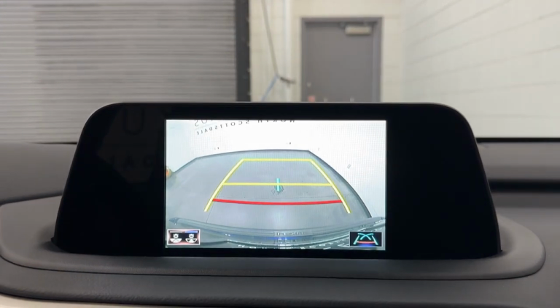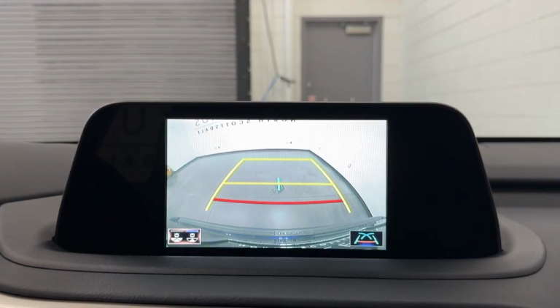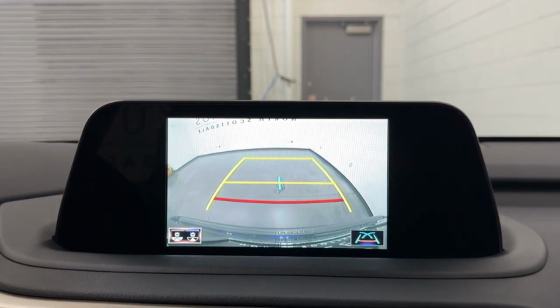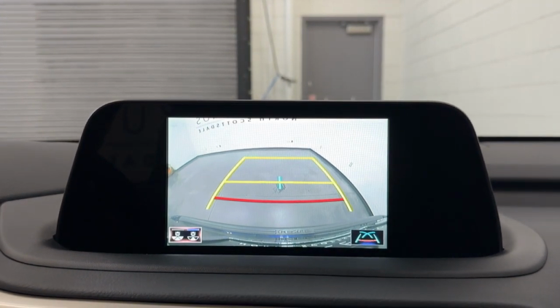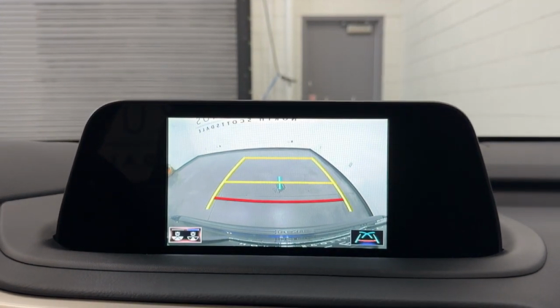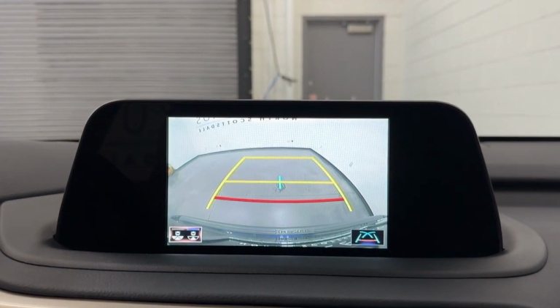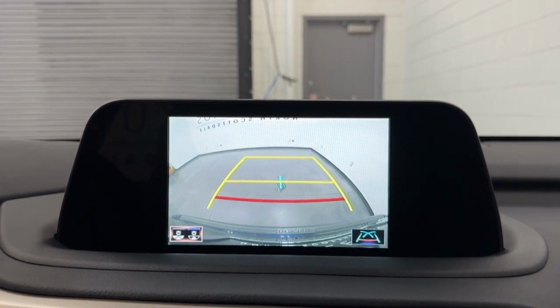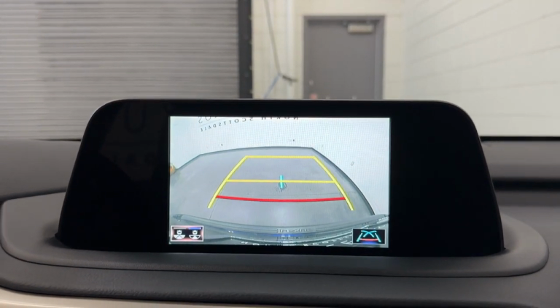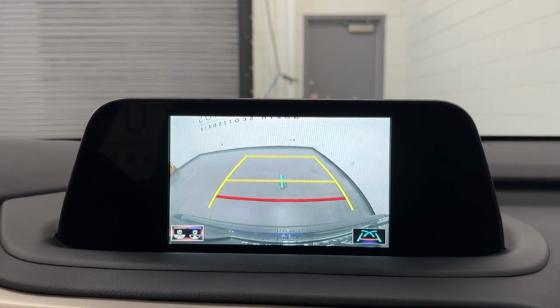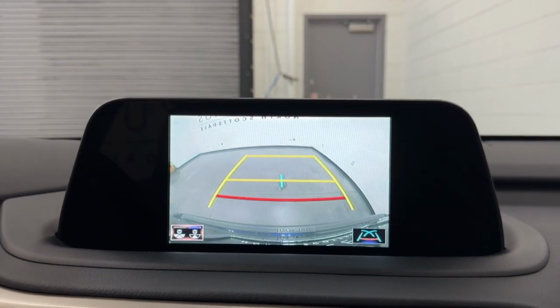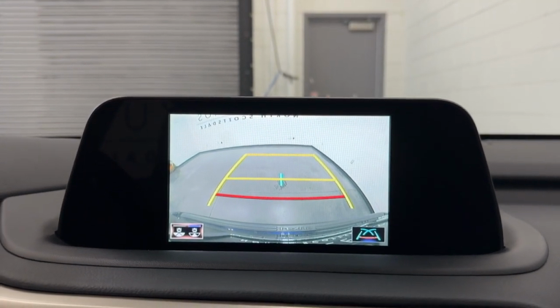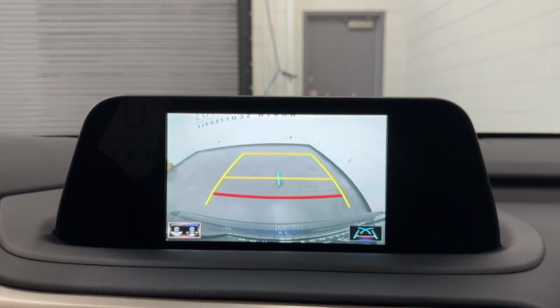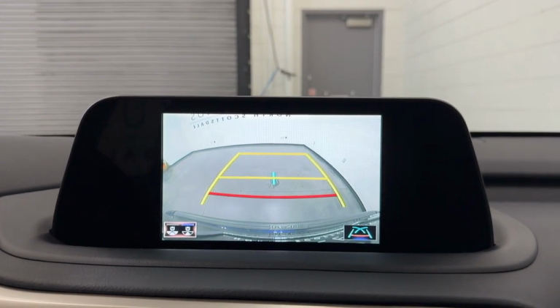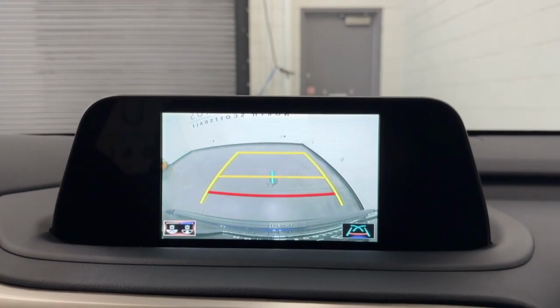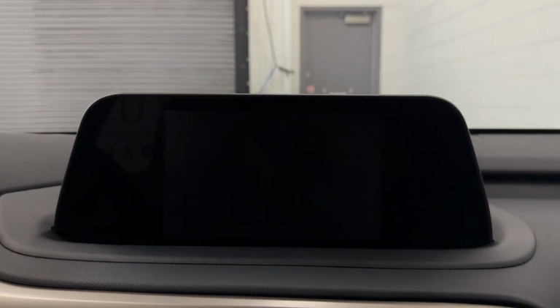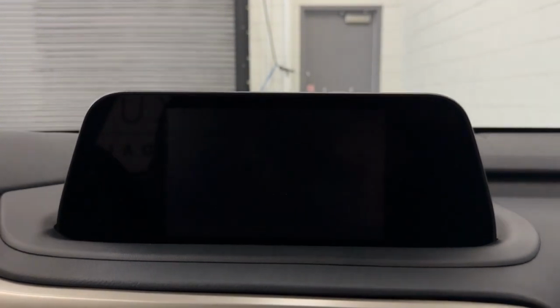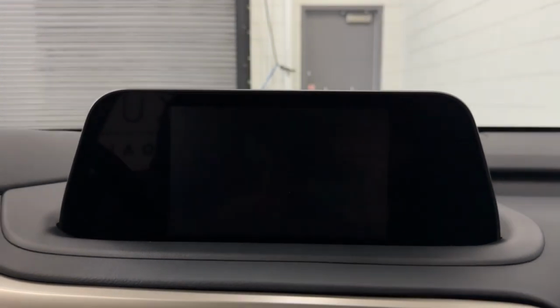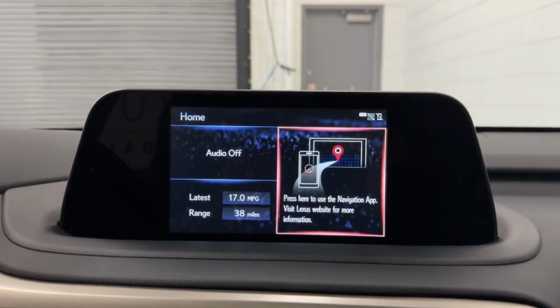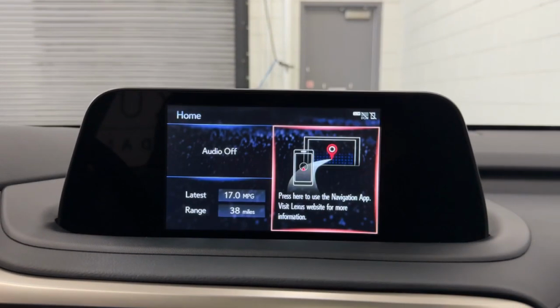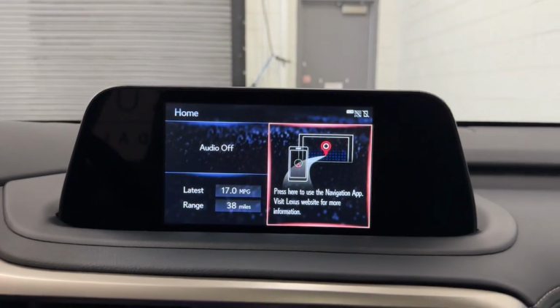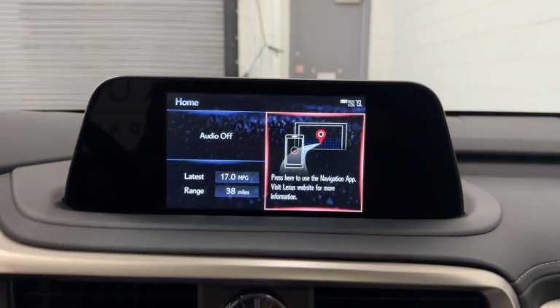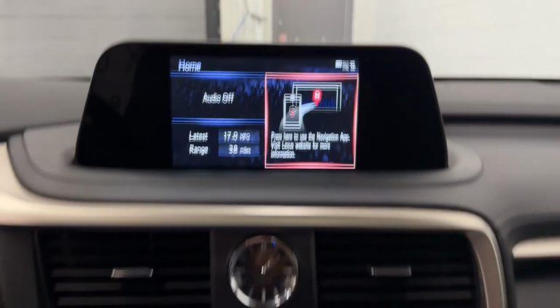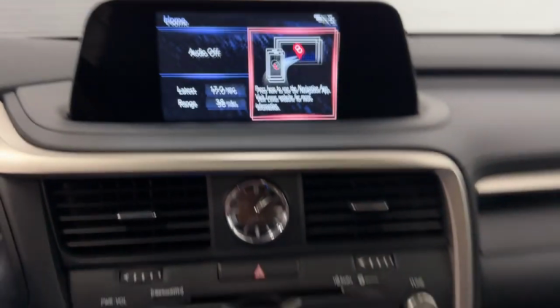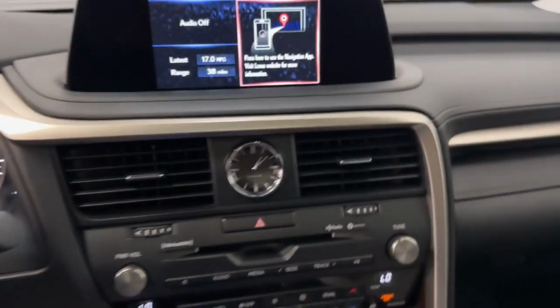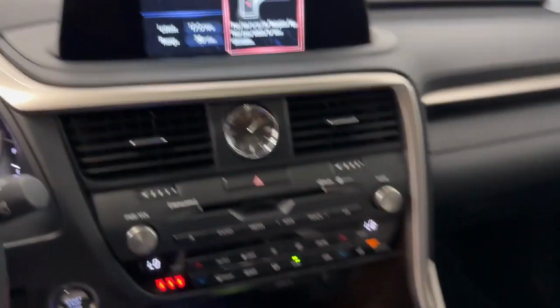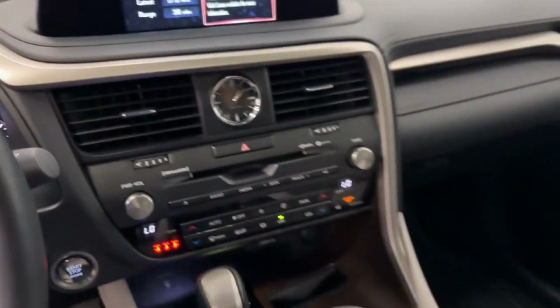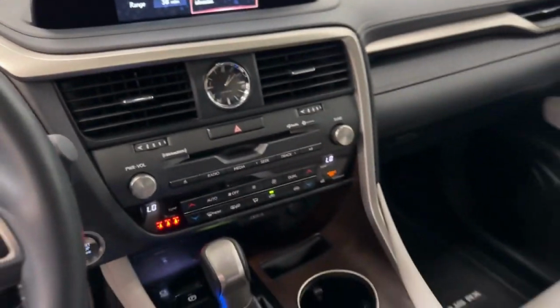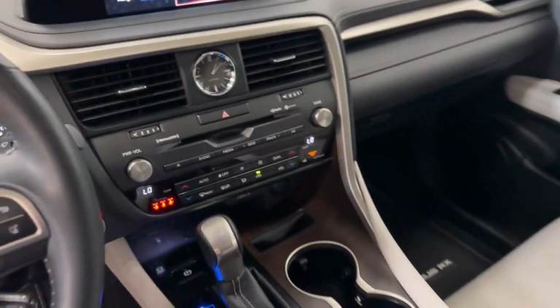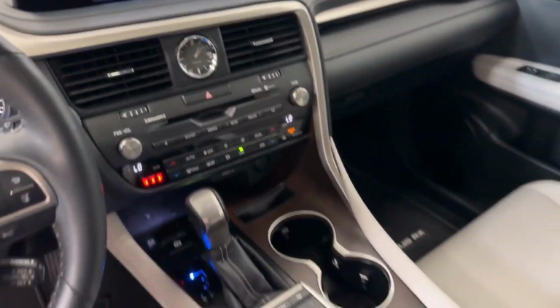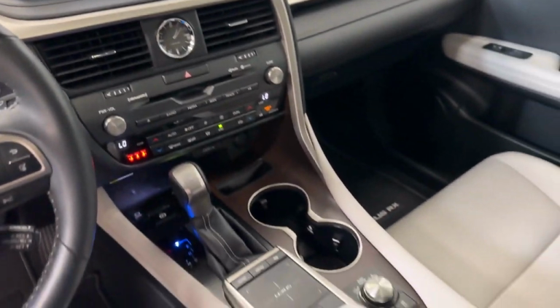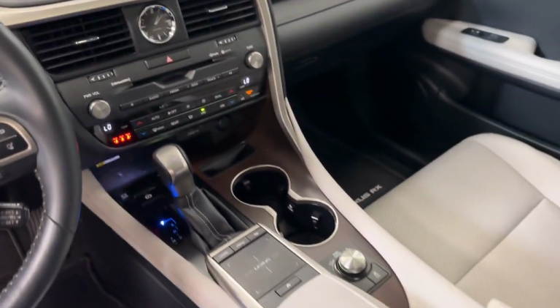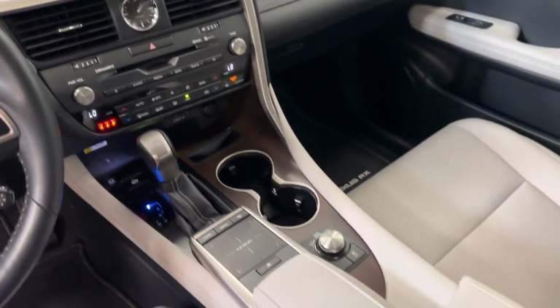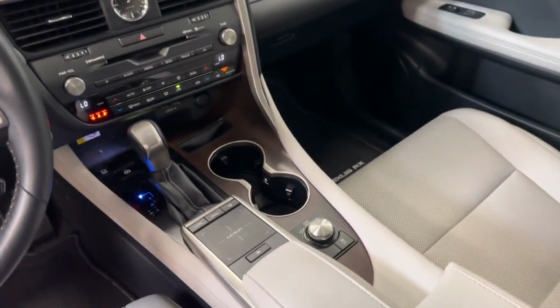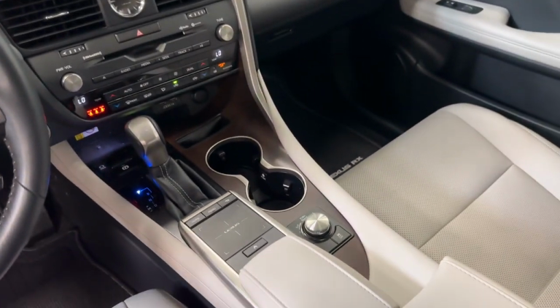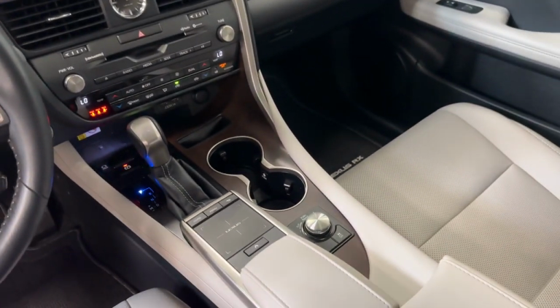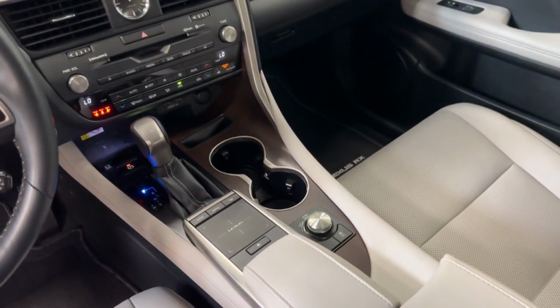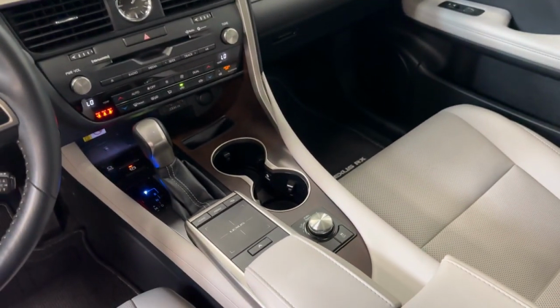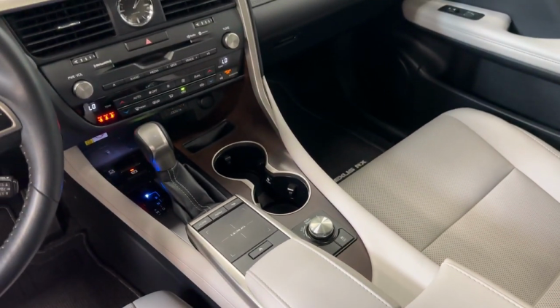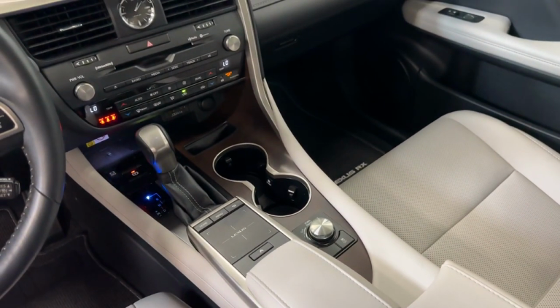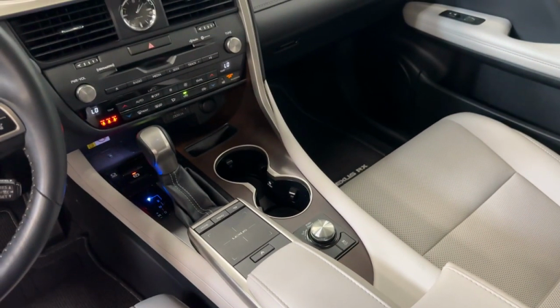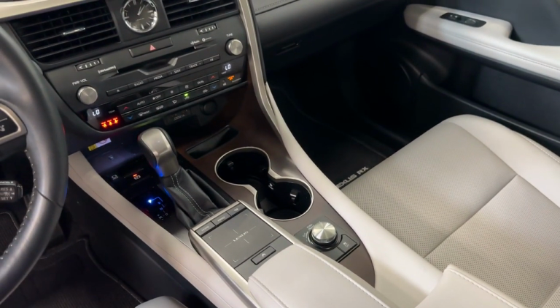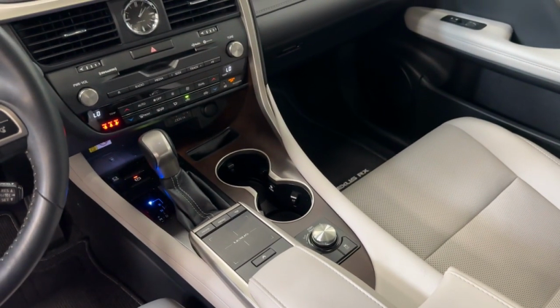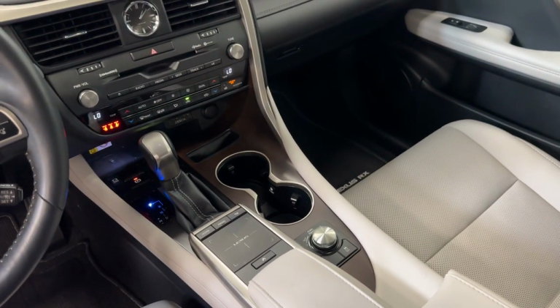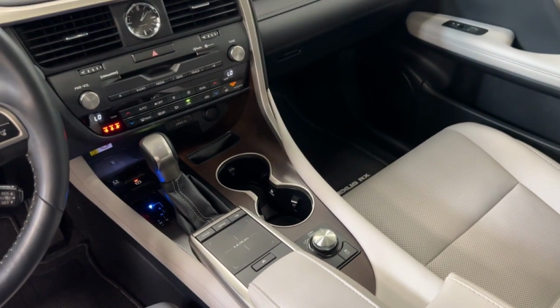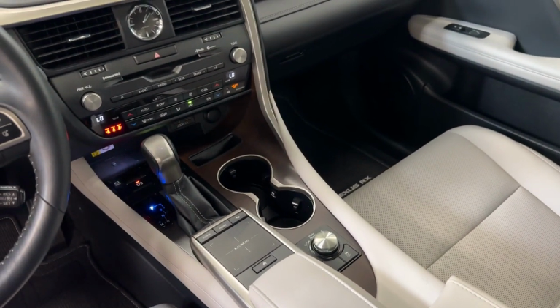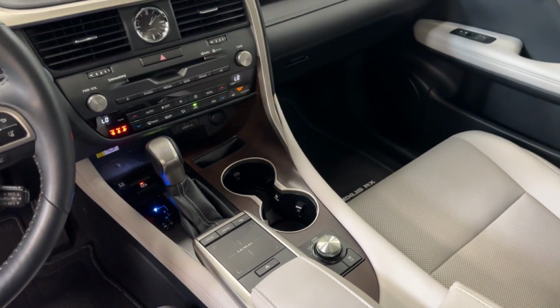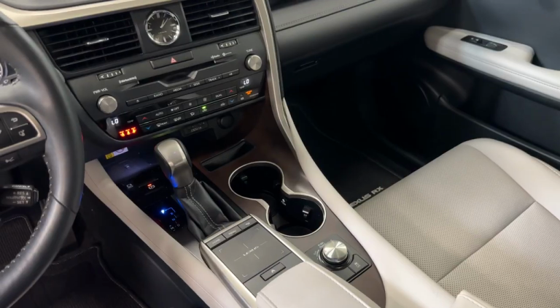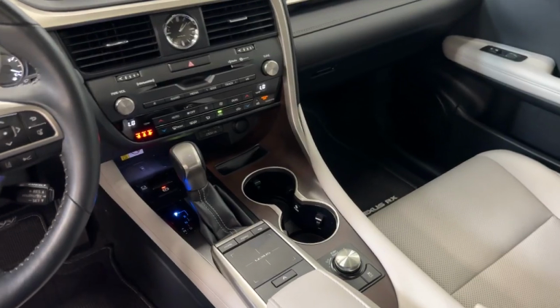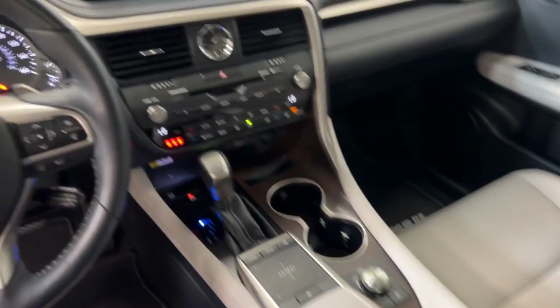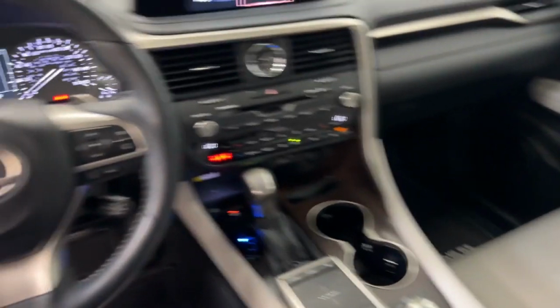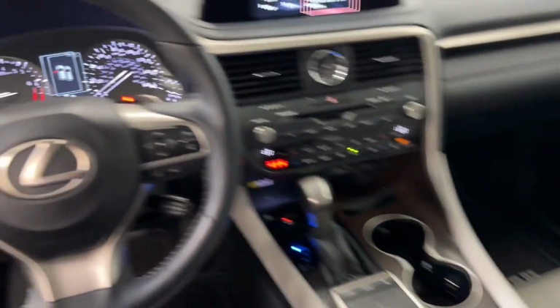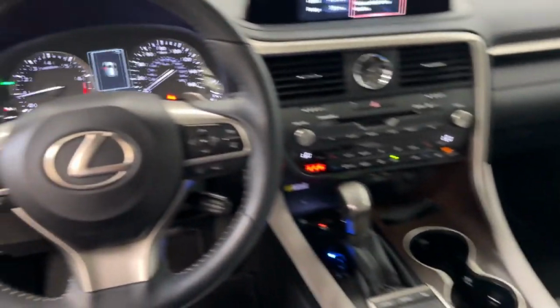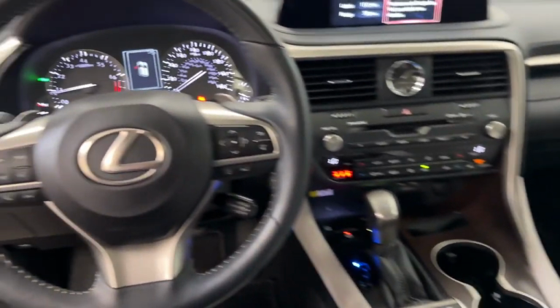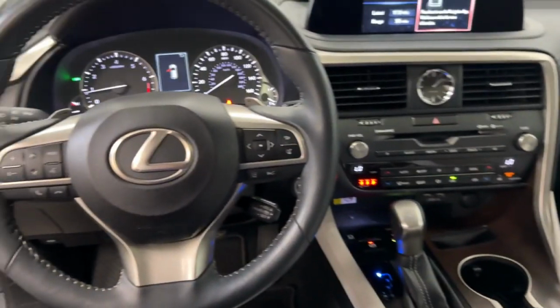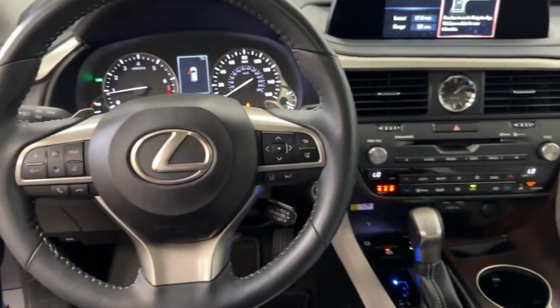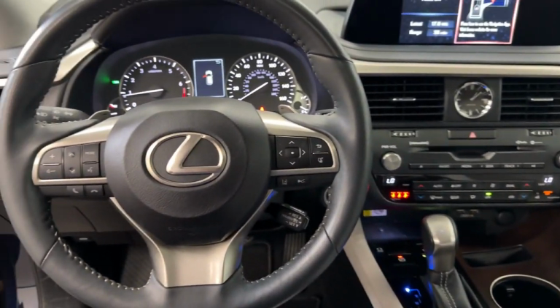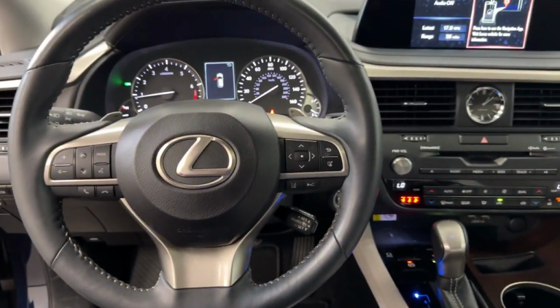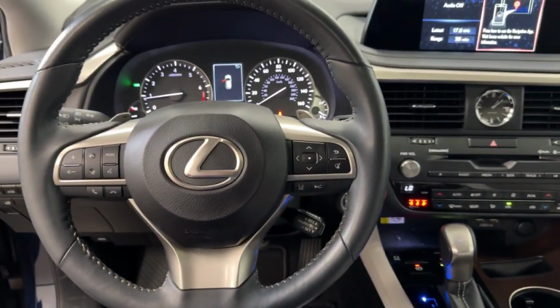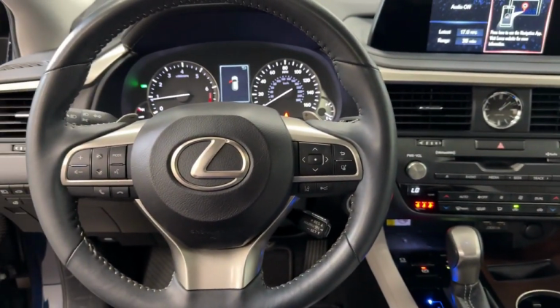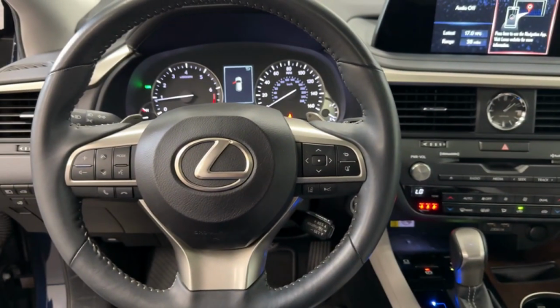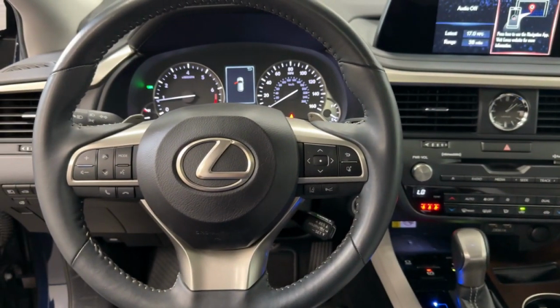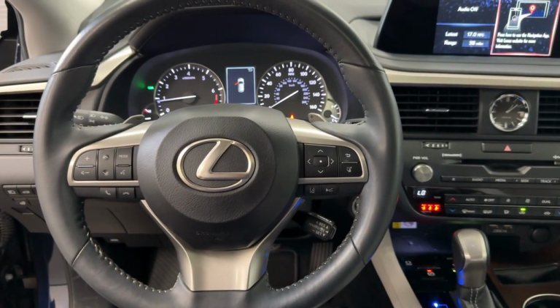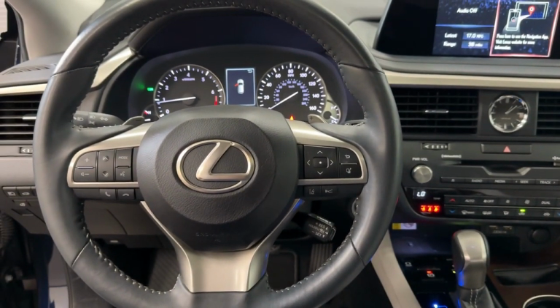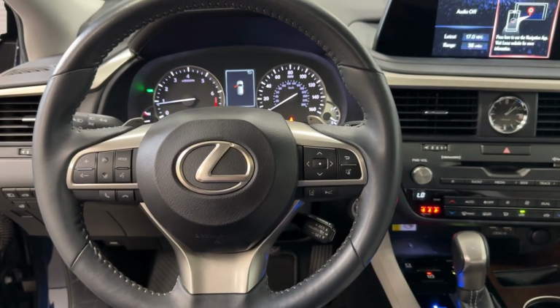Additional features include a backup camera, power lift gate, and satellite radio. Enjoy the satisfaction of premium comfort in this luxurious RX.